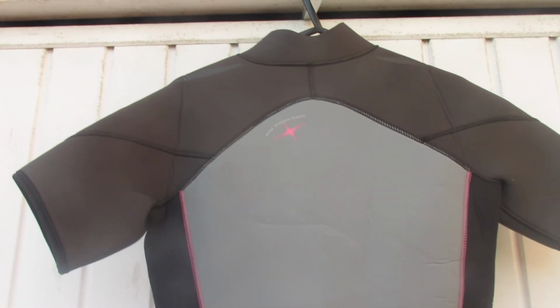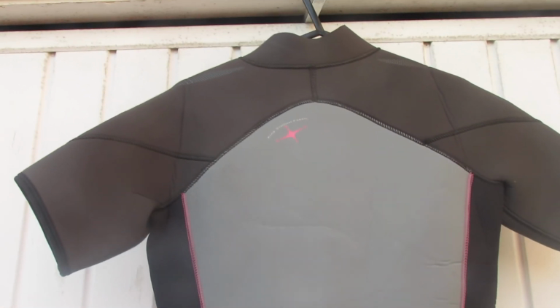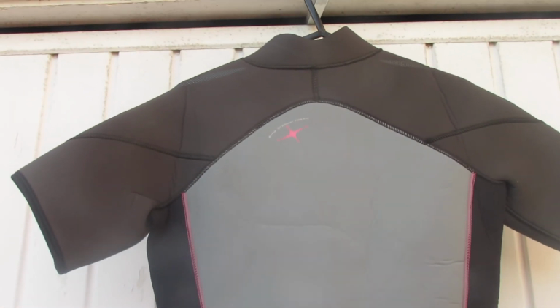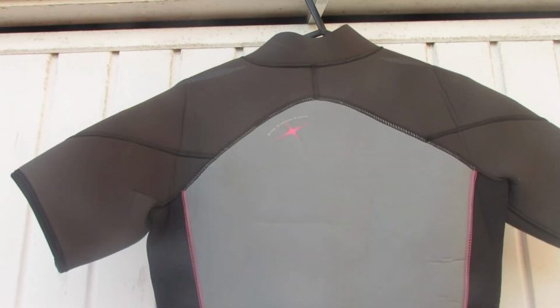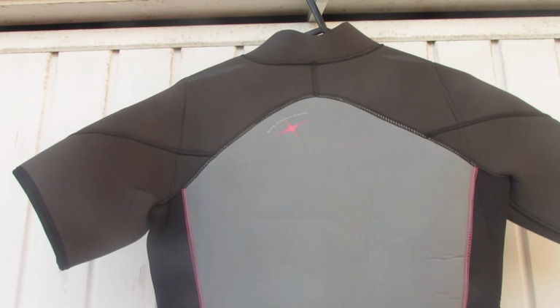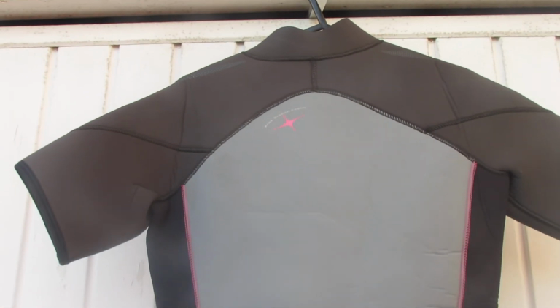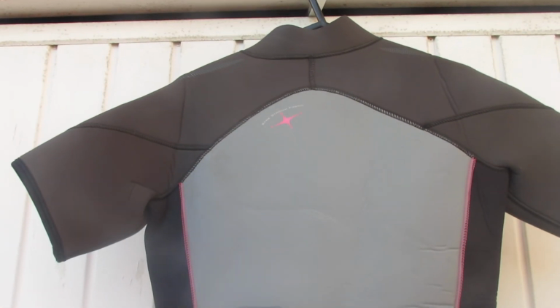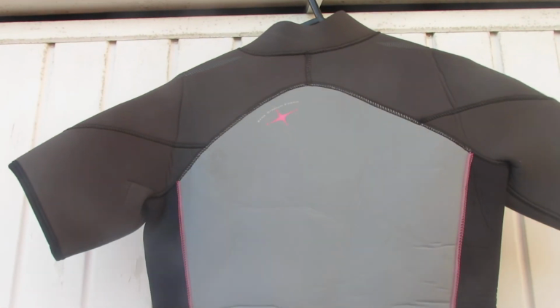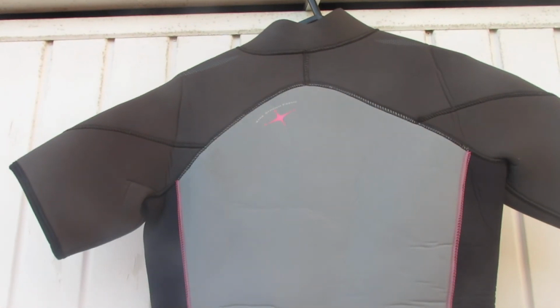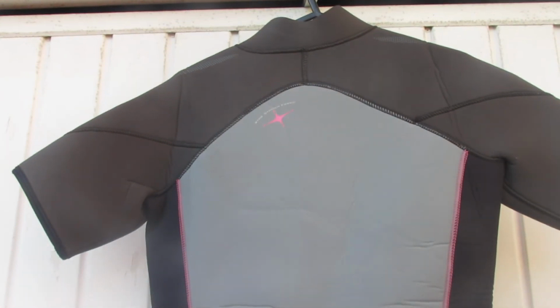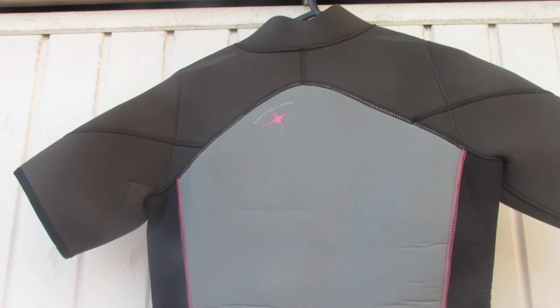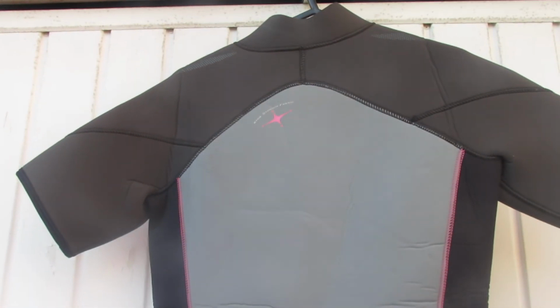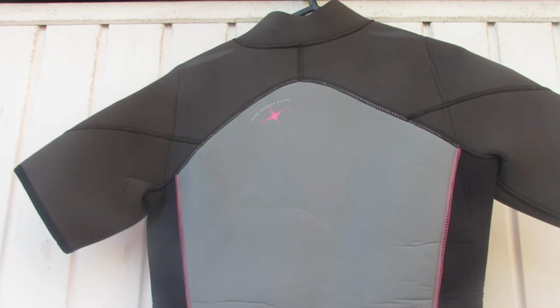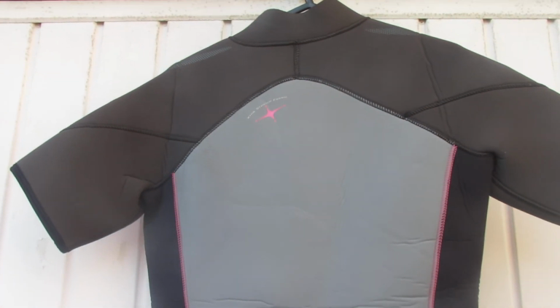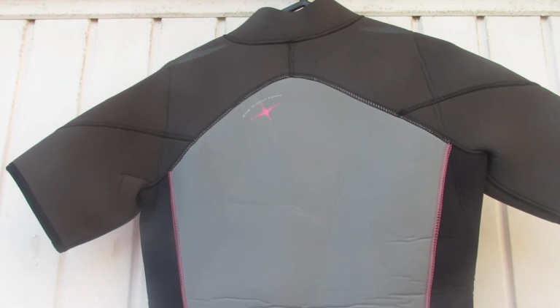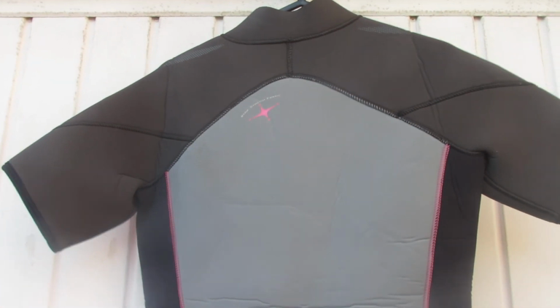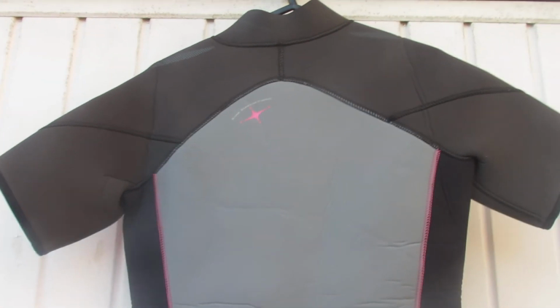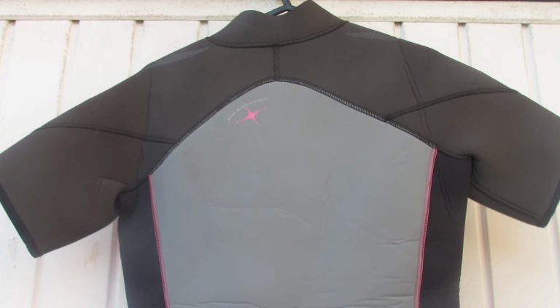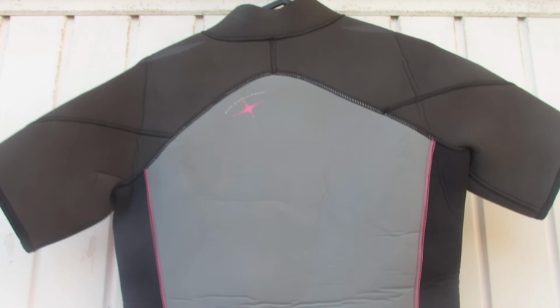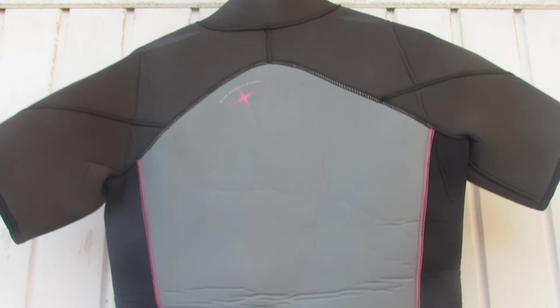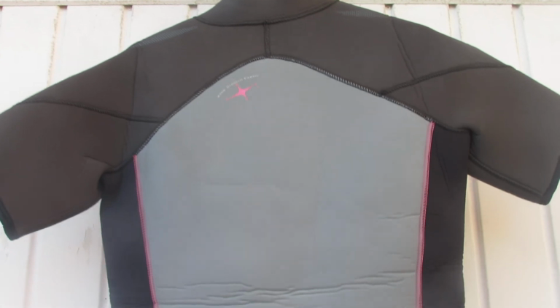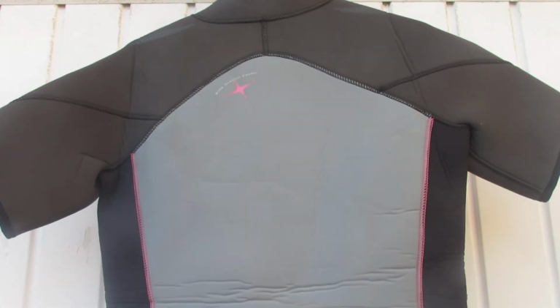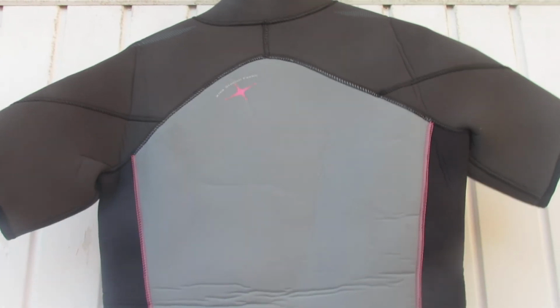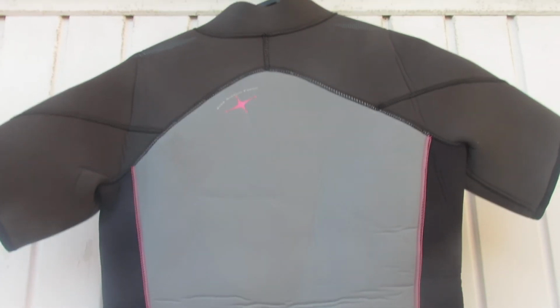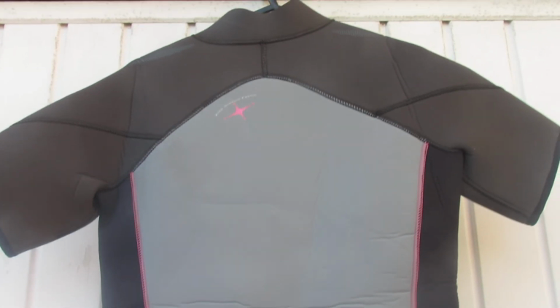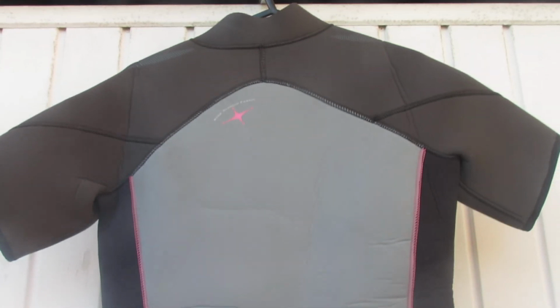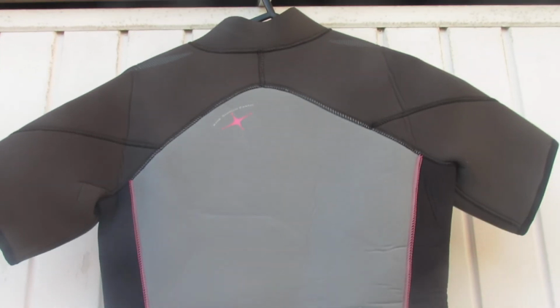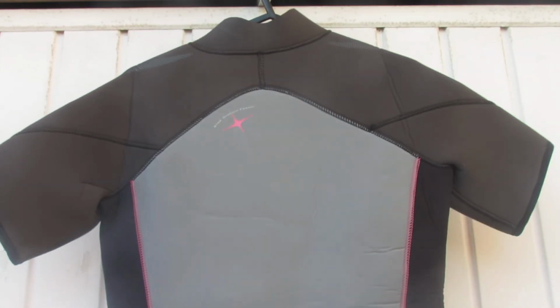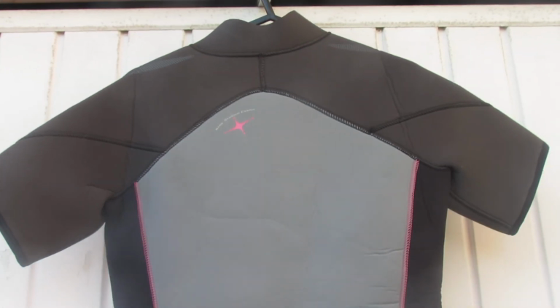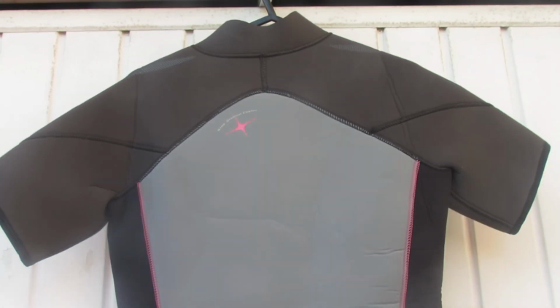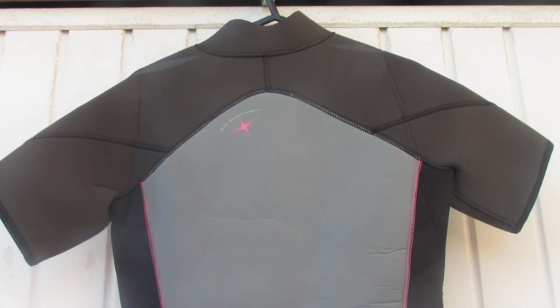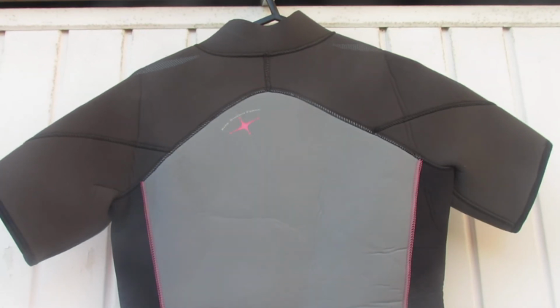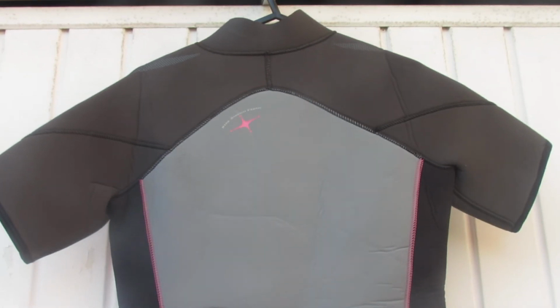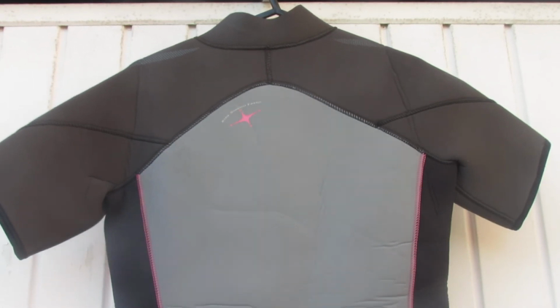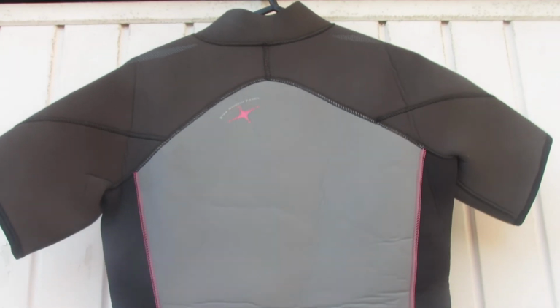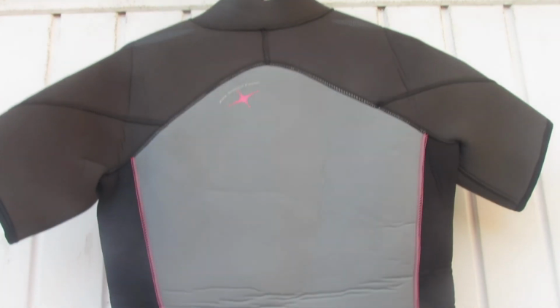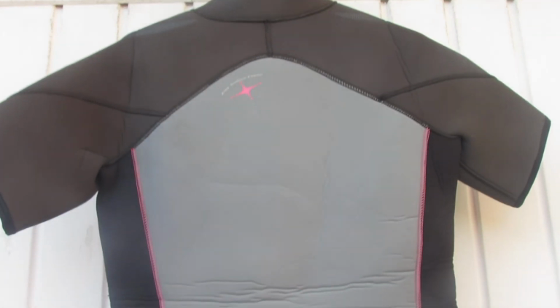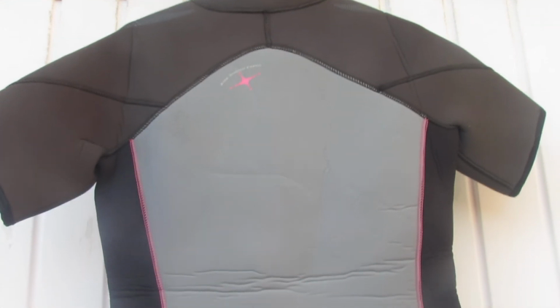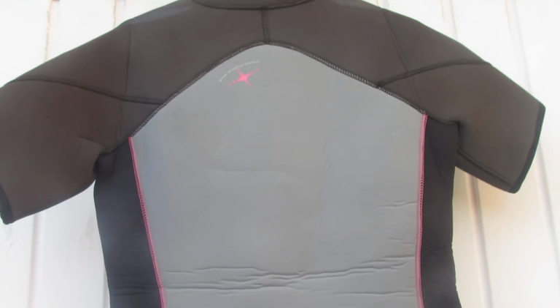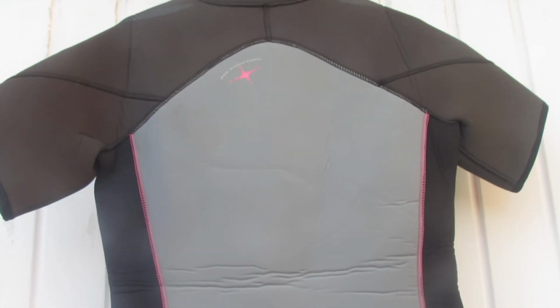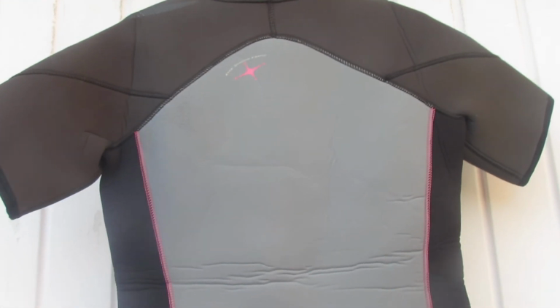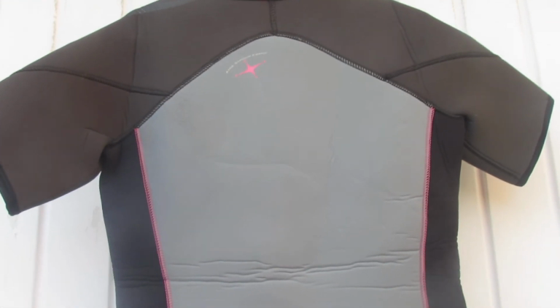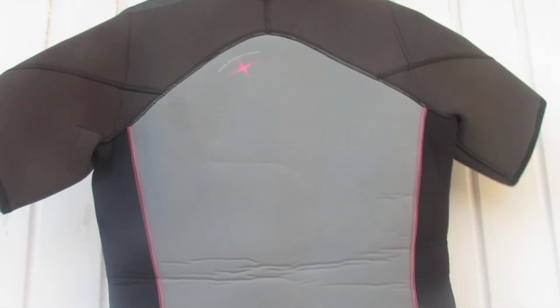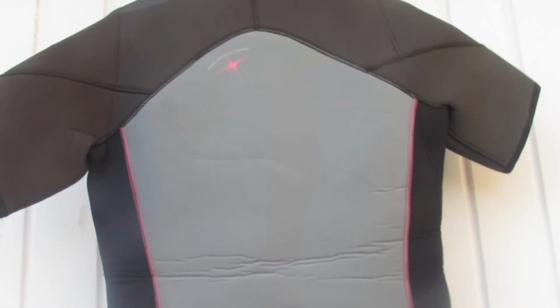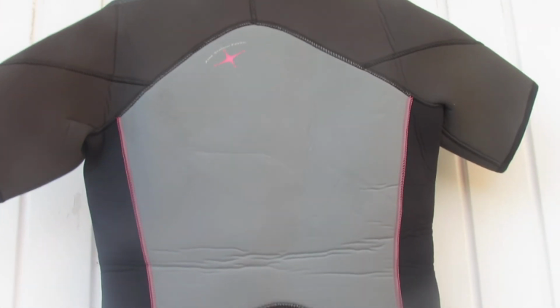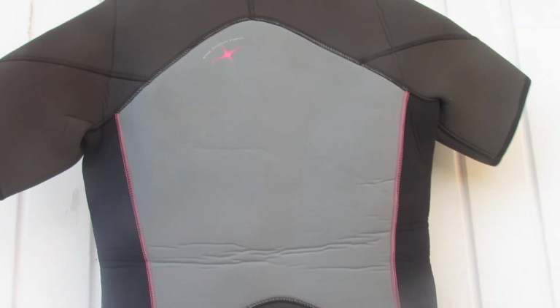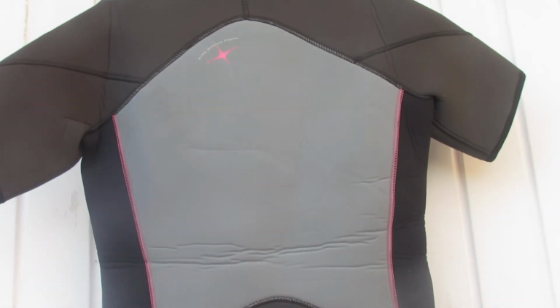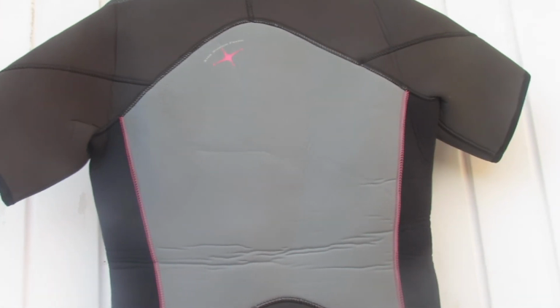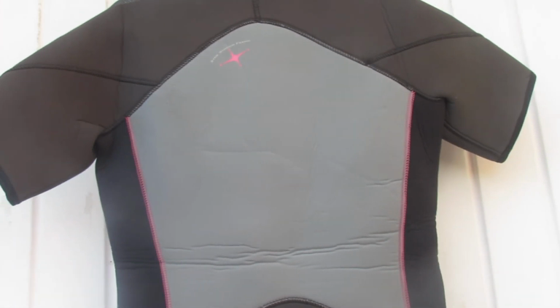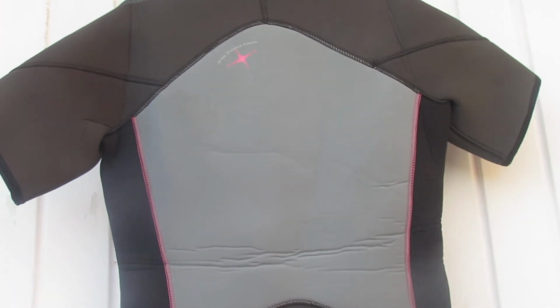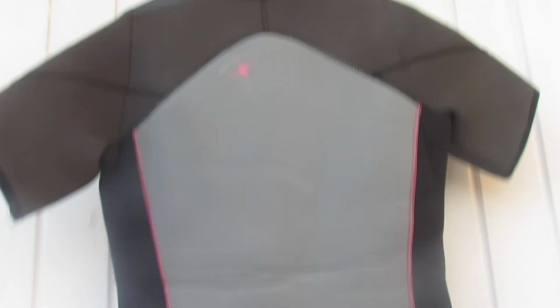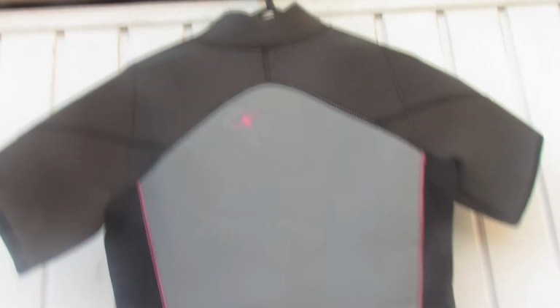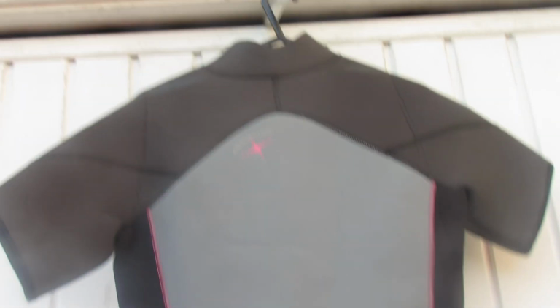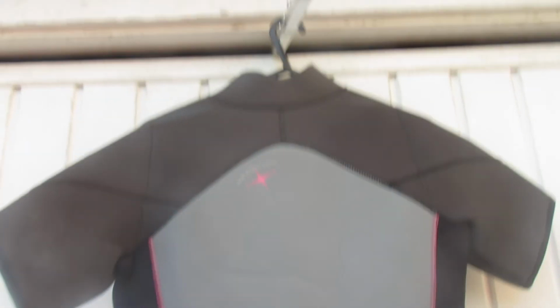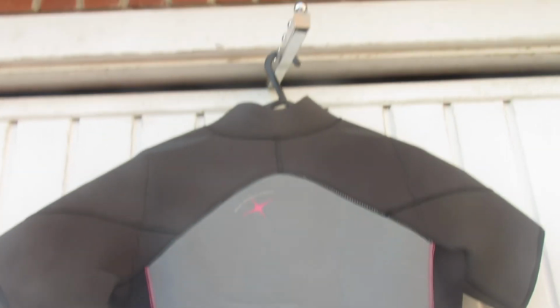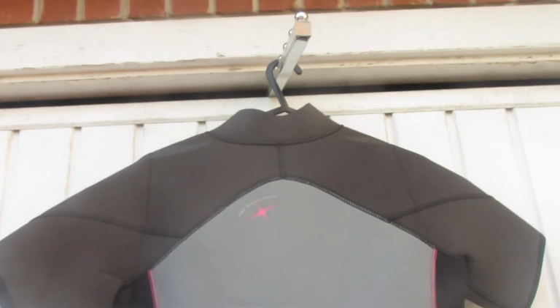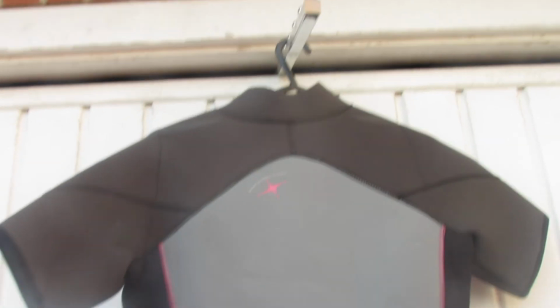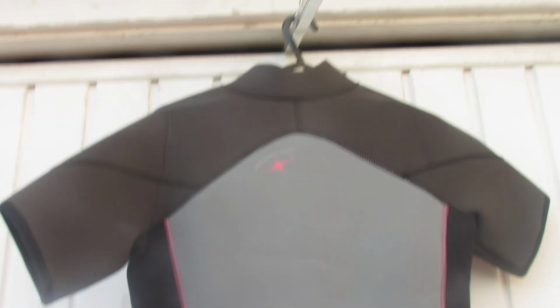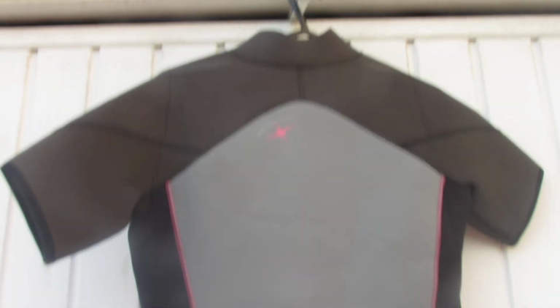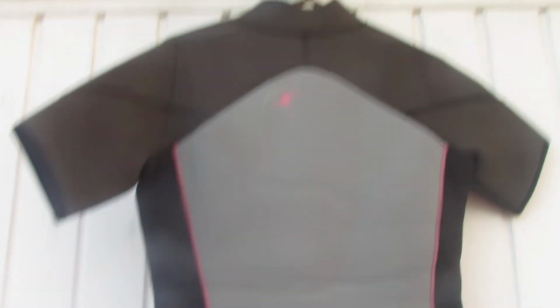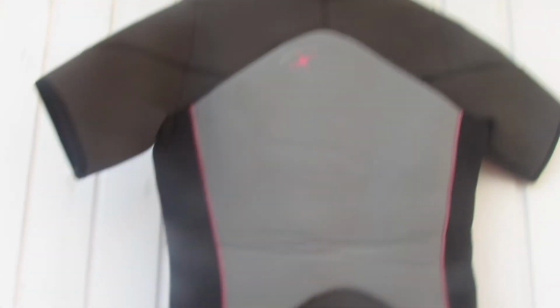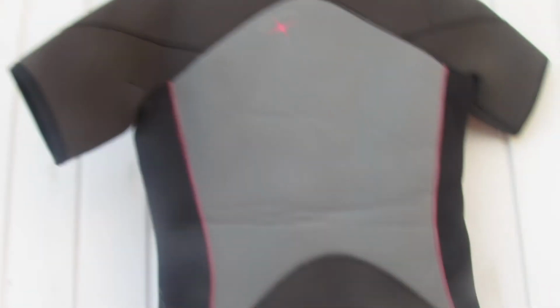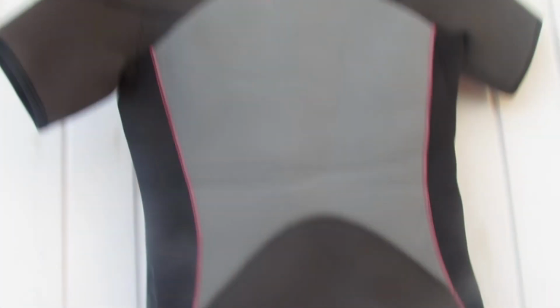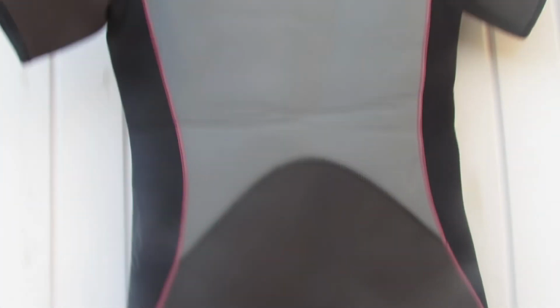The shorty is made by a company called Aqualung, which is a French wetsuit manufacturer. This one is priced at £25 or best offer.